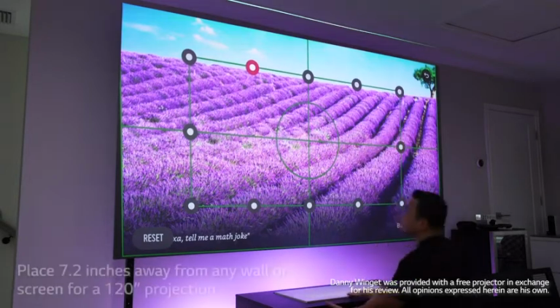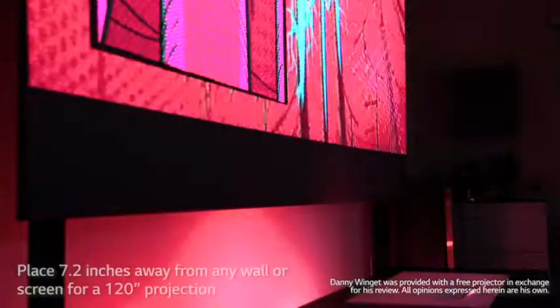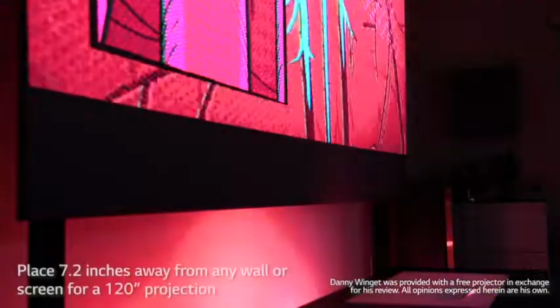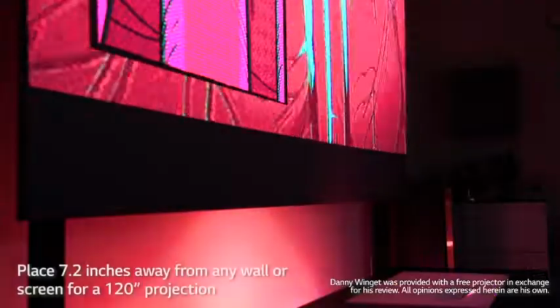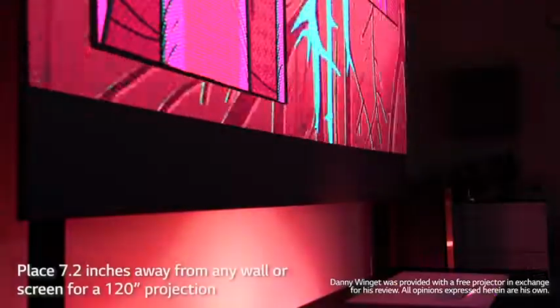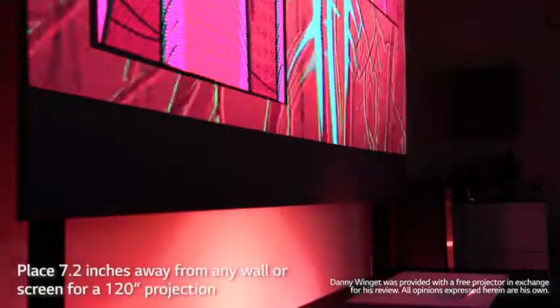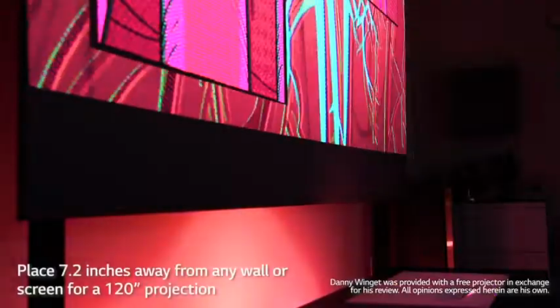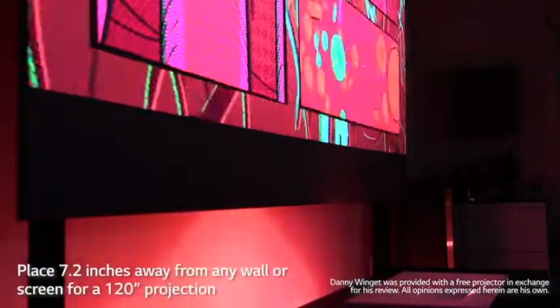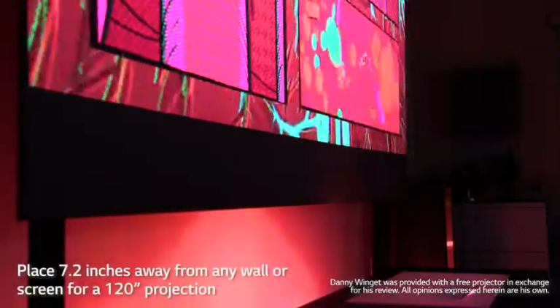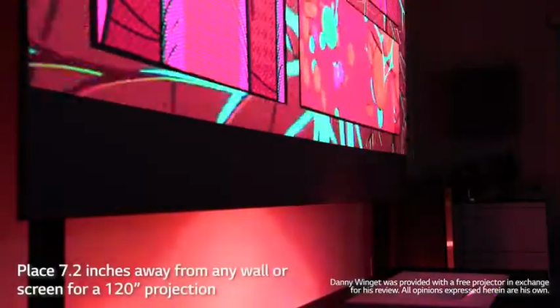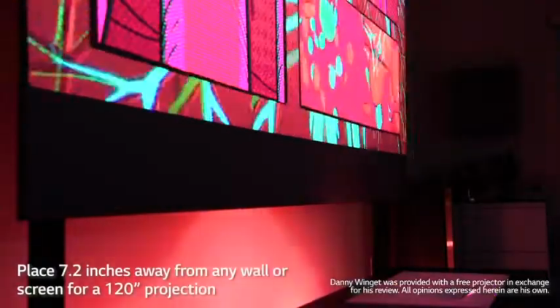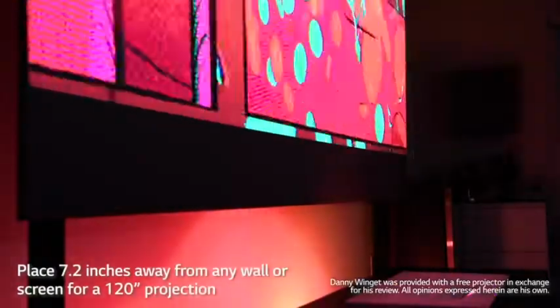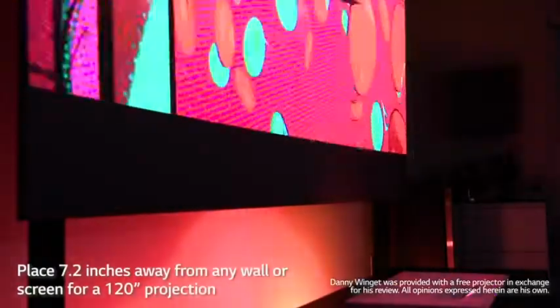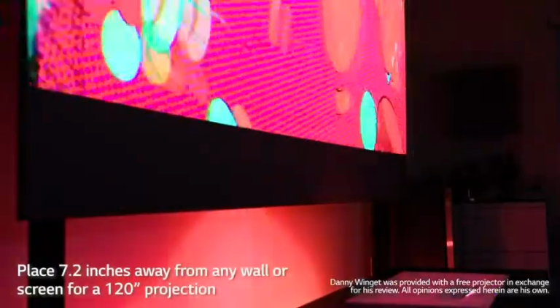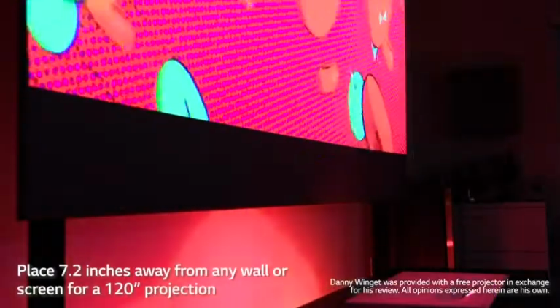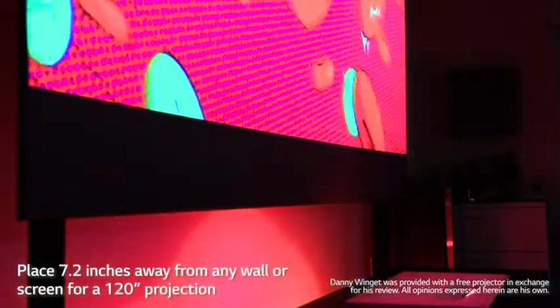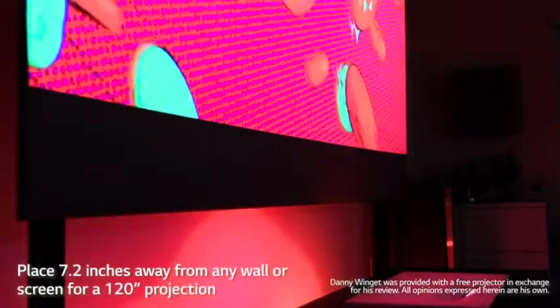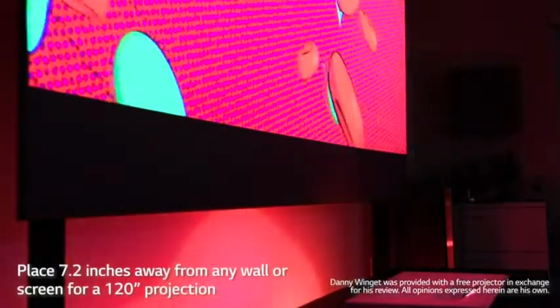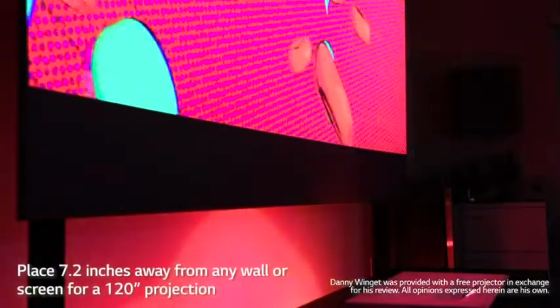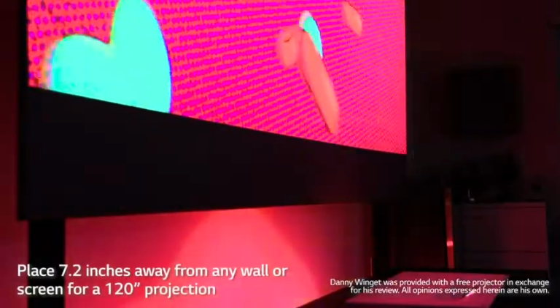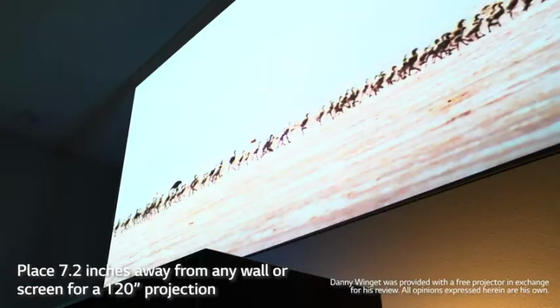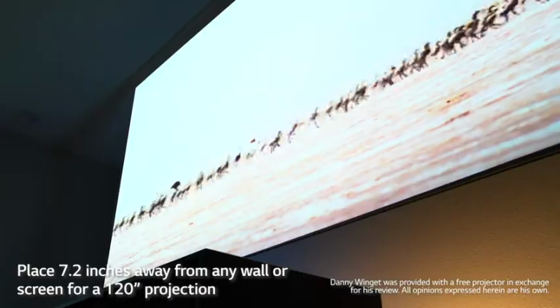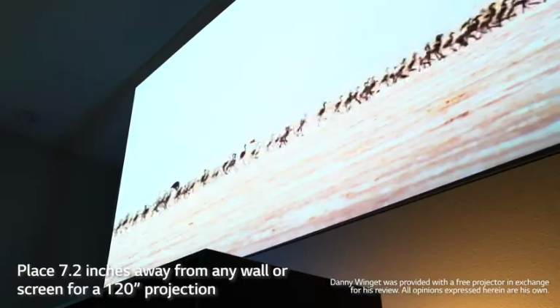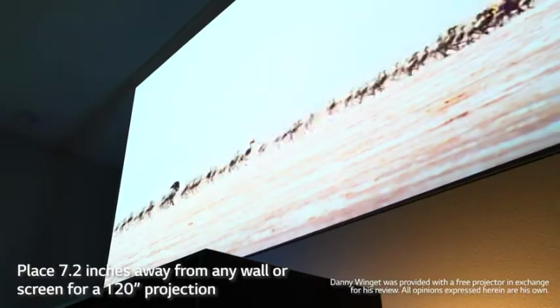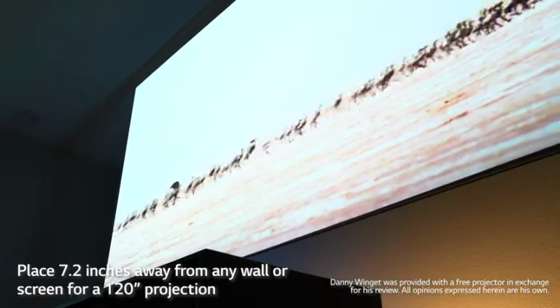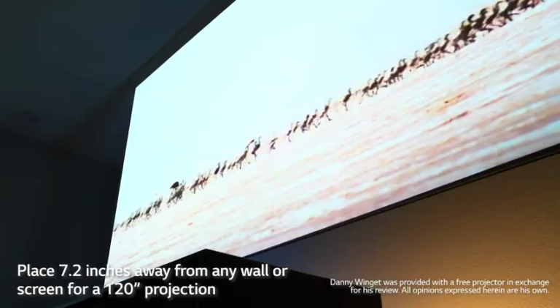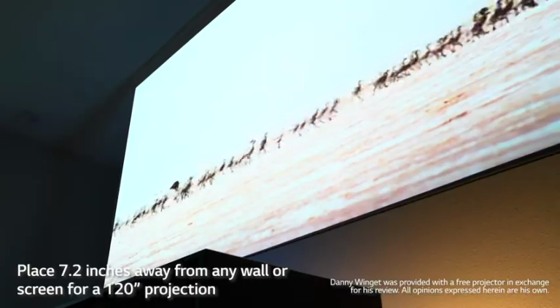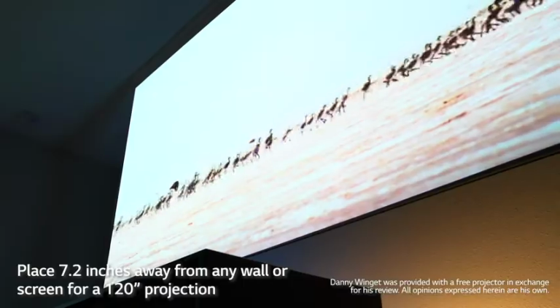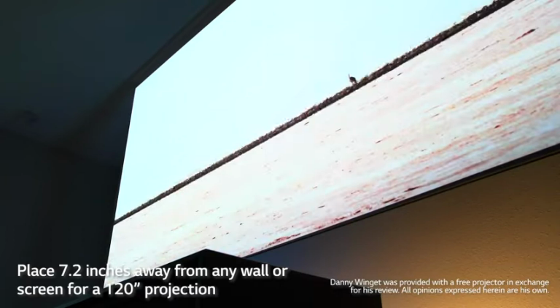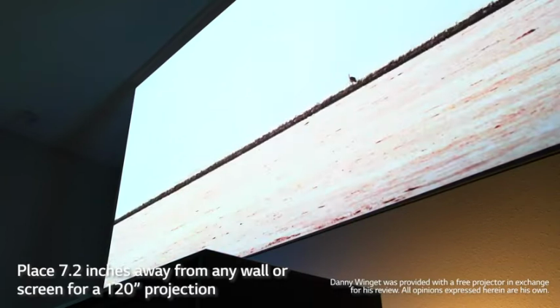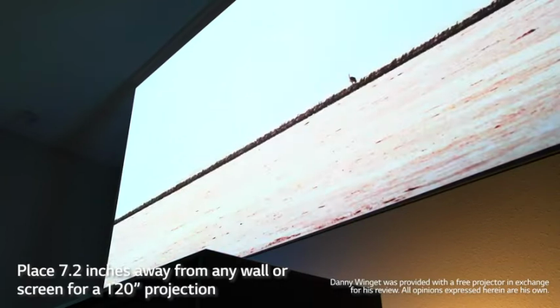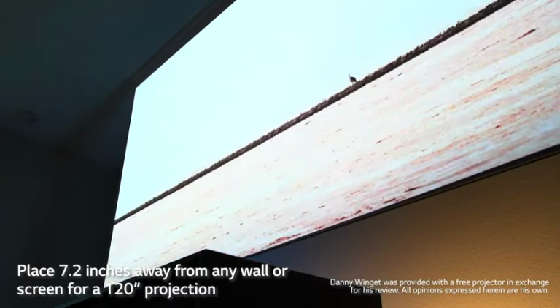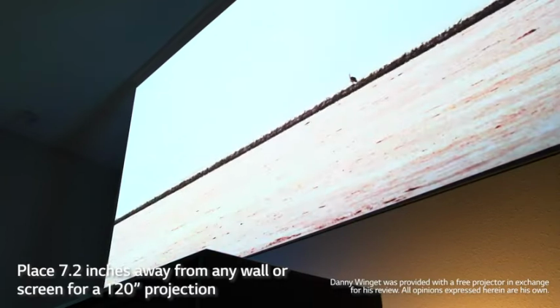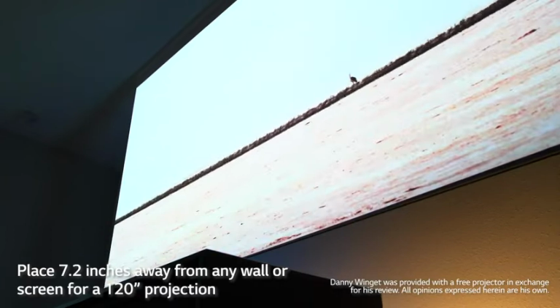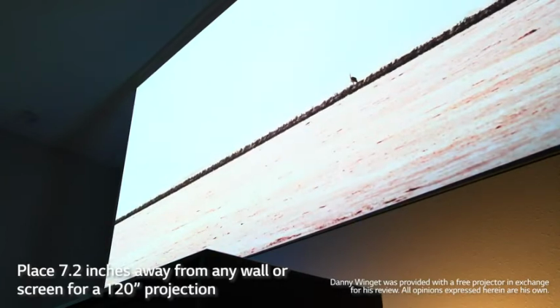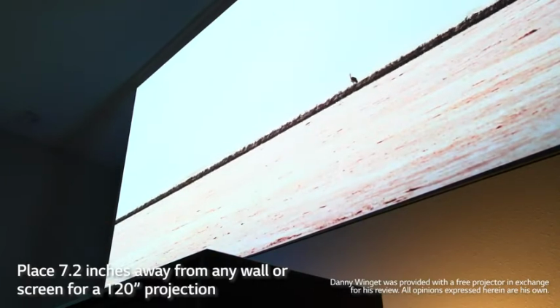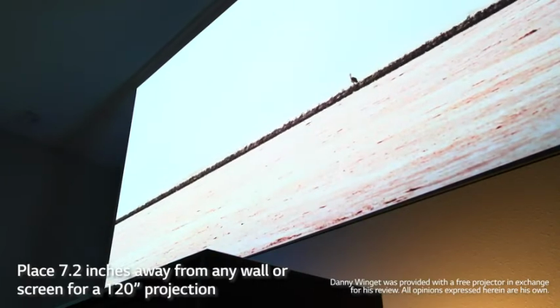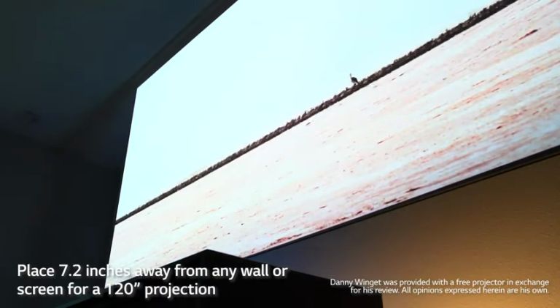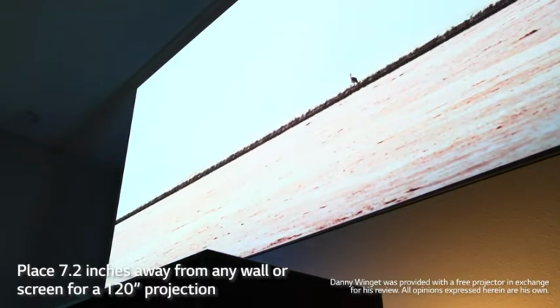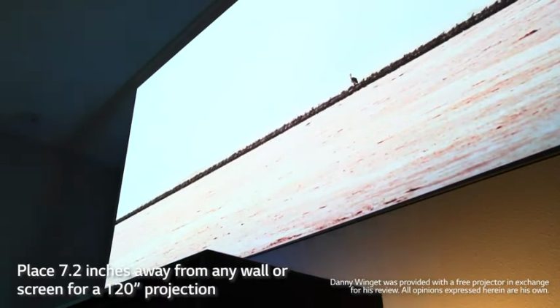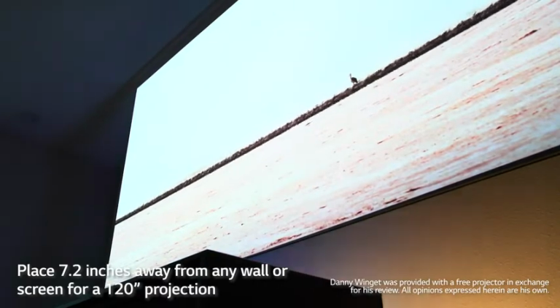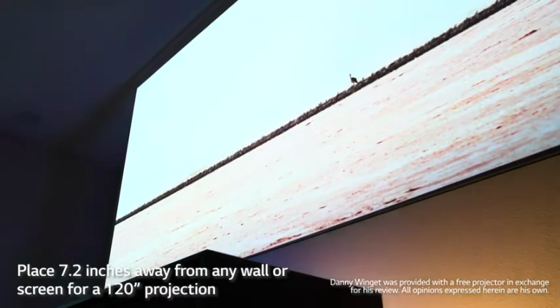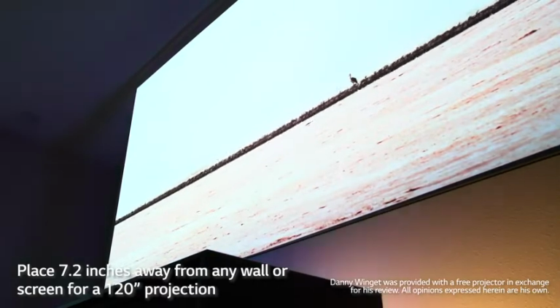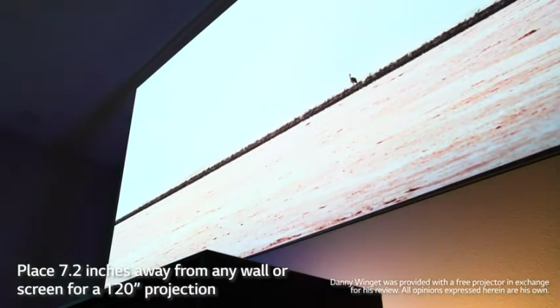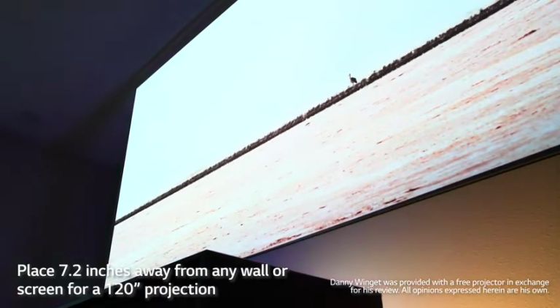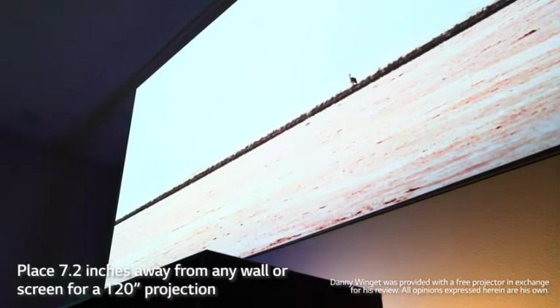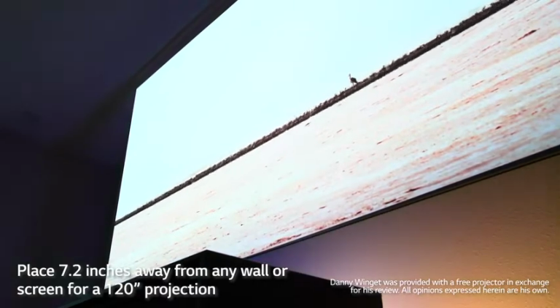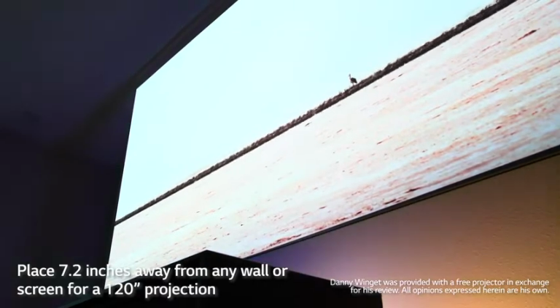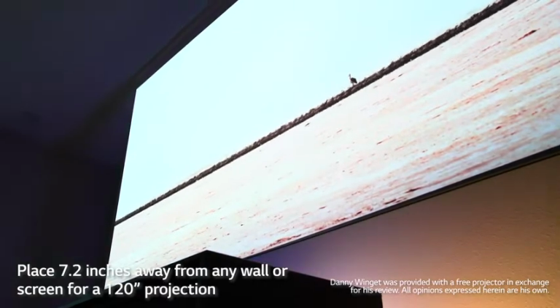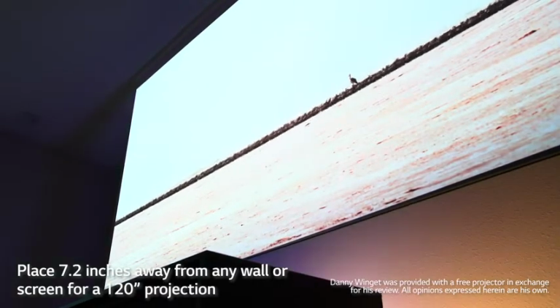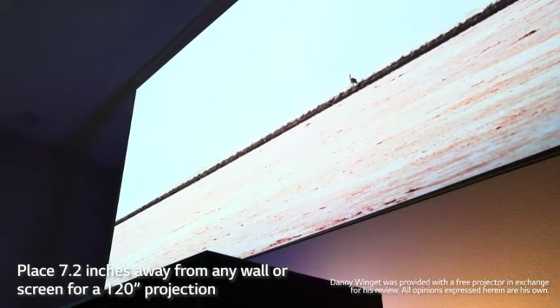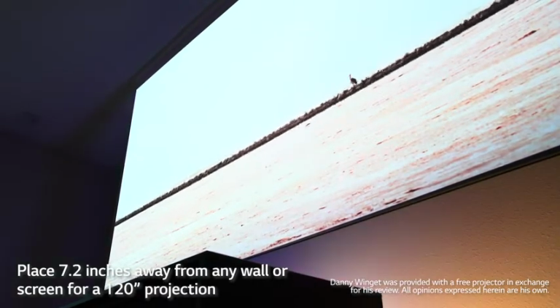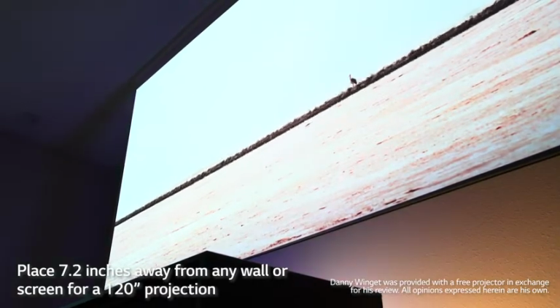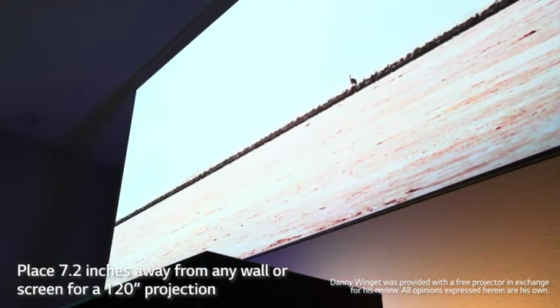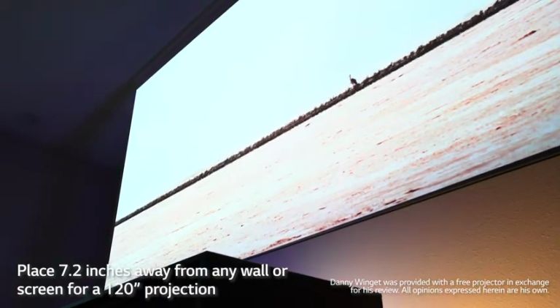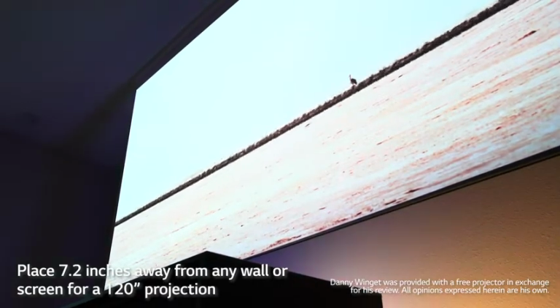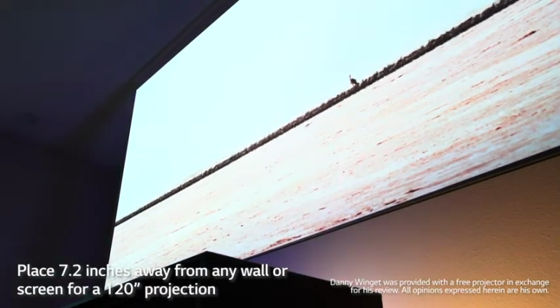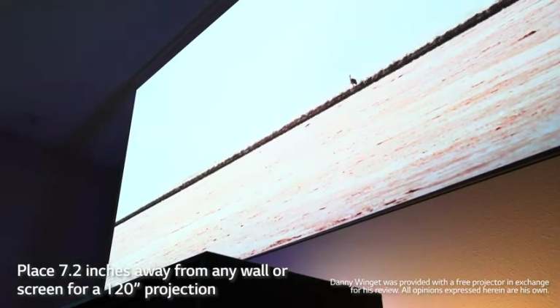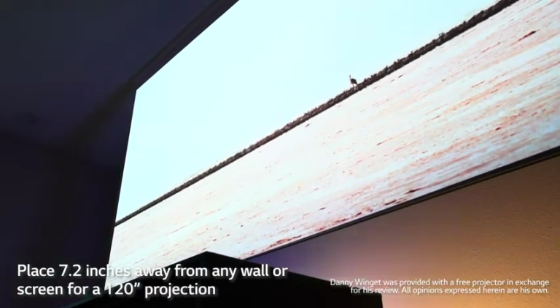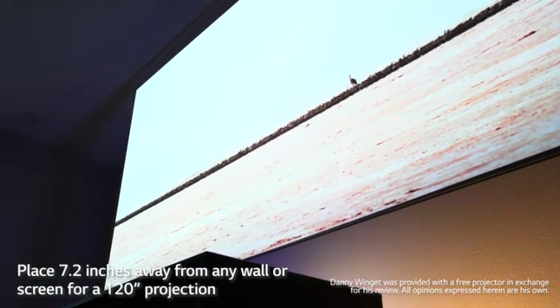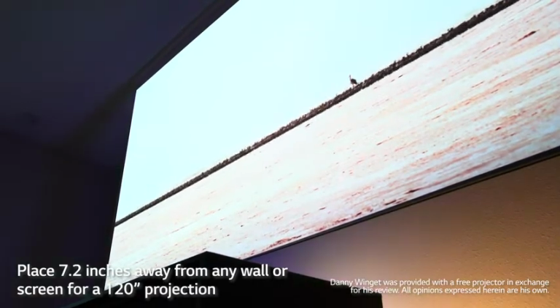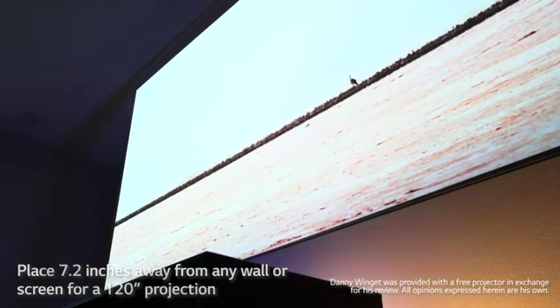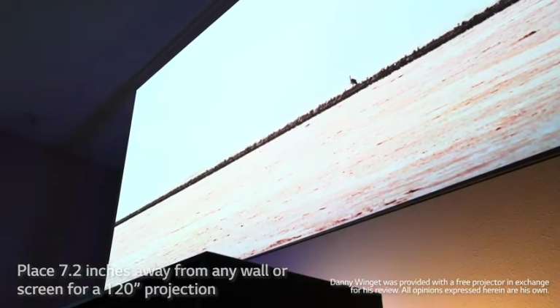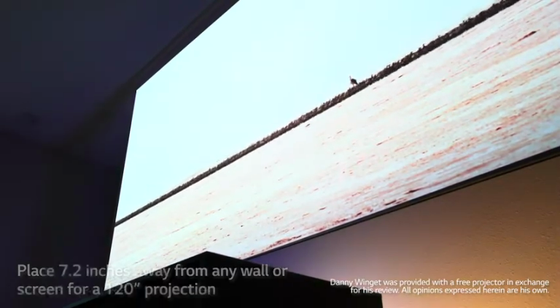You only need to be 2.2 inches away from a wall to give you a 90-inch screen, or 7.2 inches away to get a 120-inch screen.